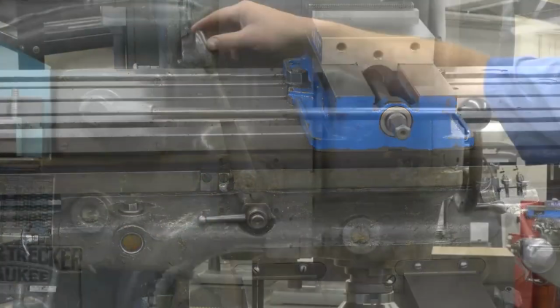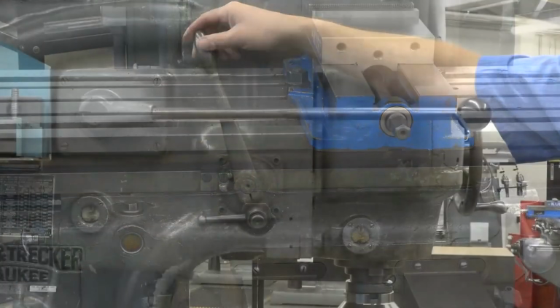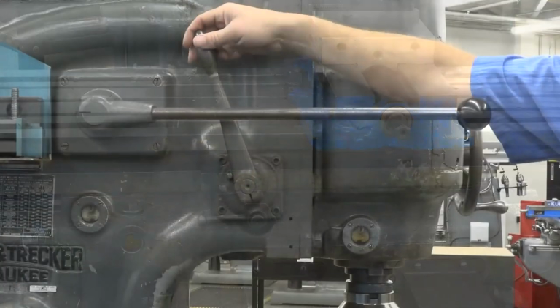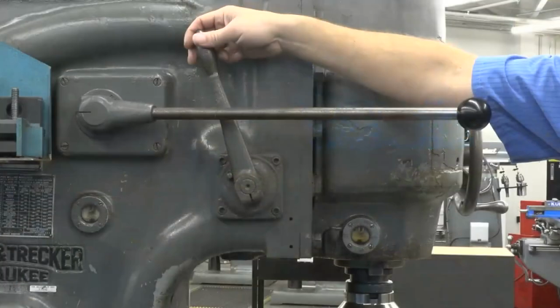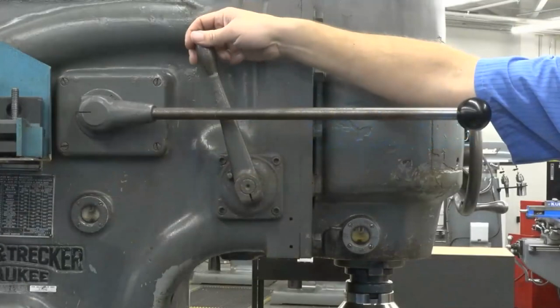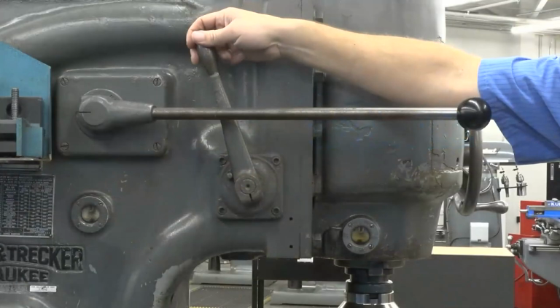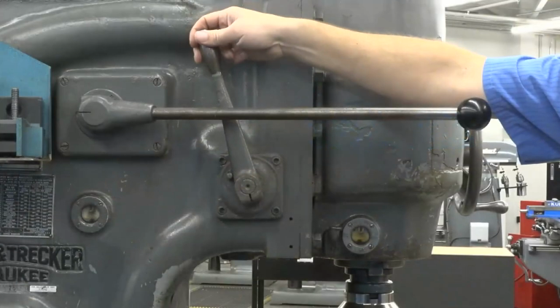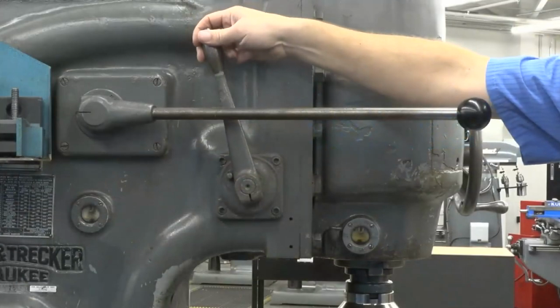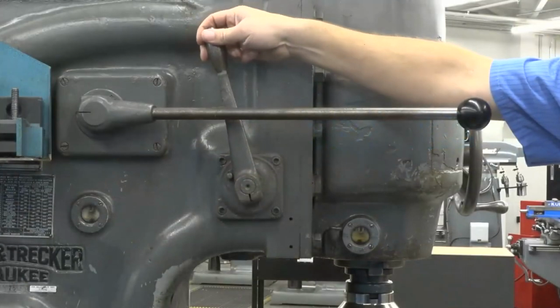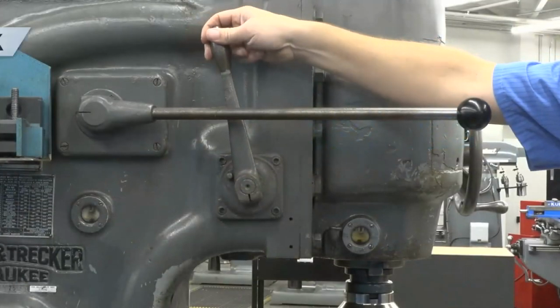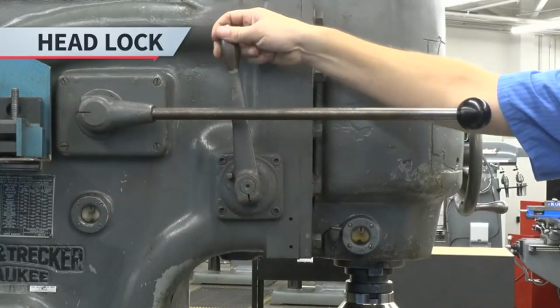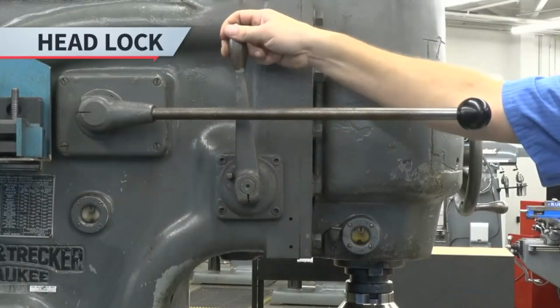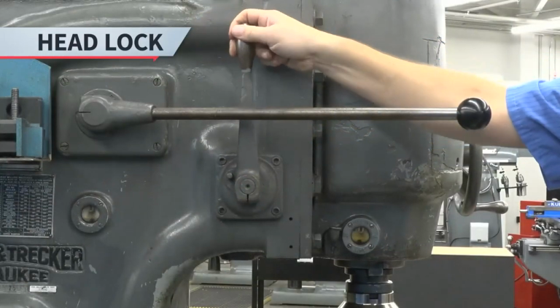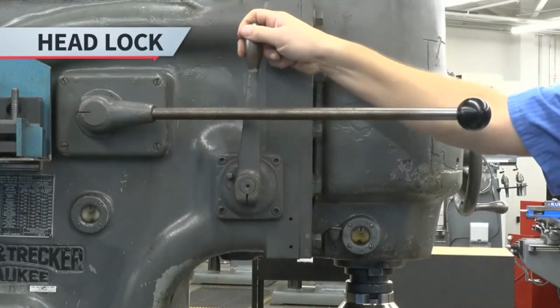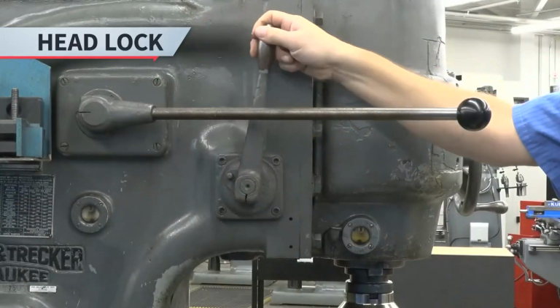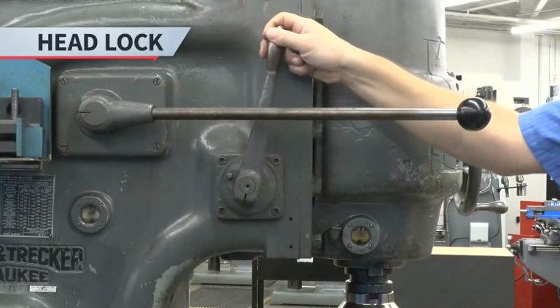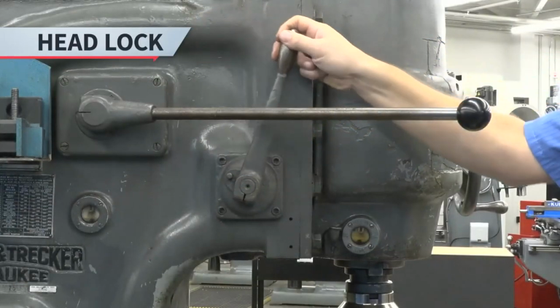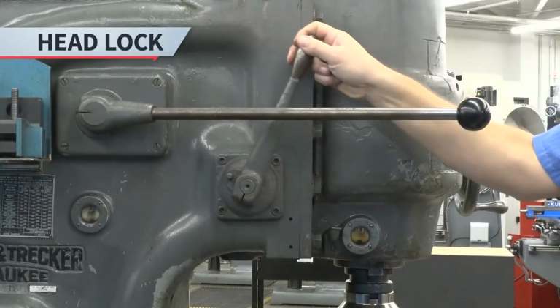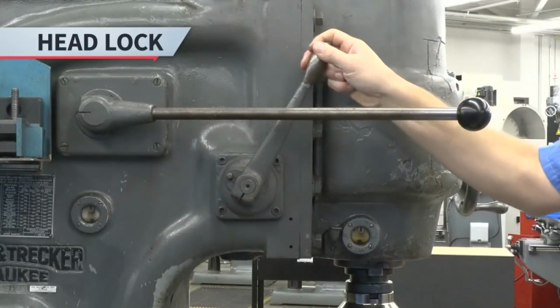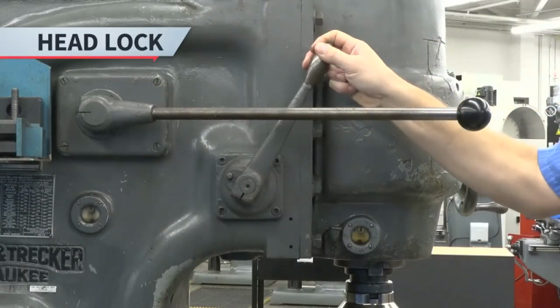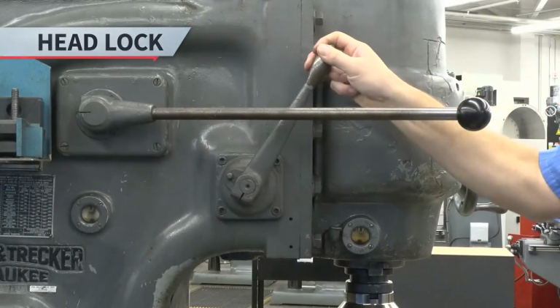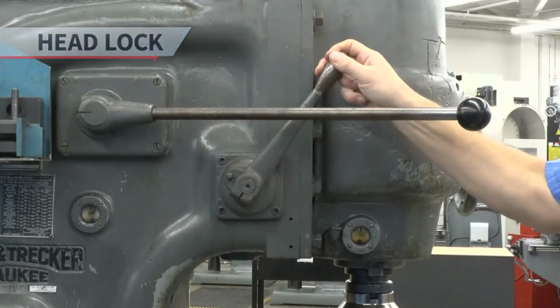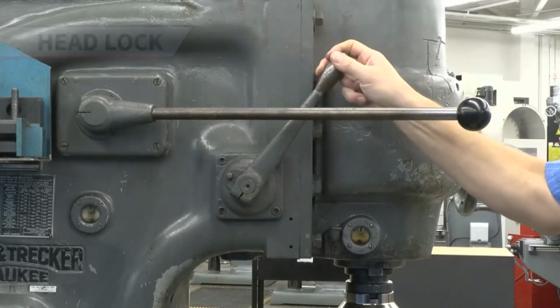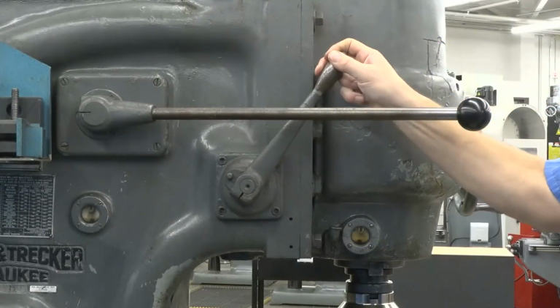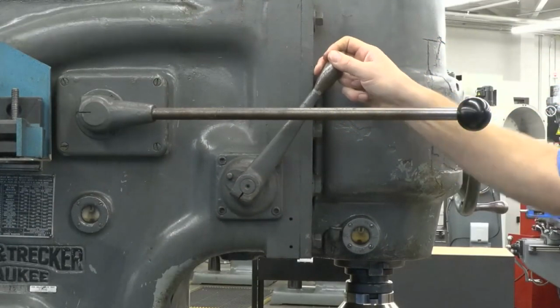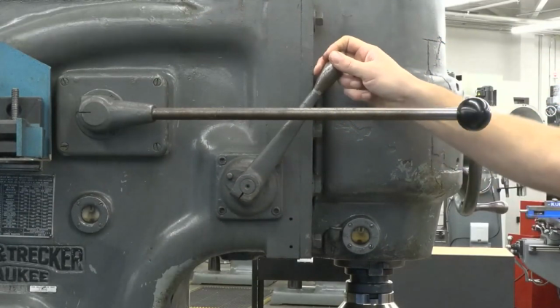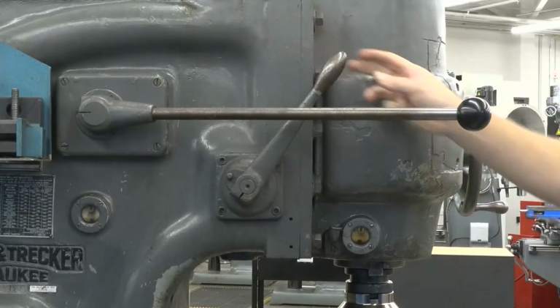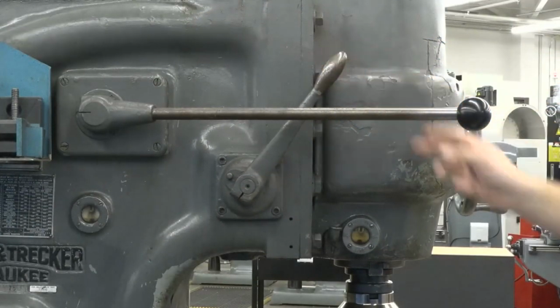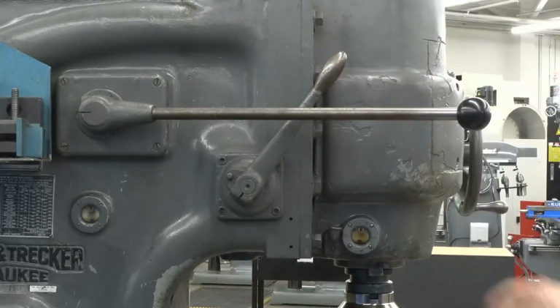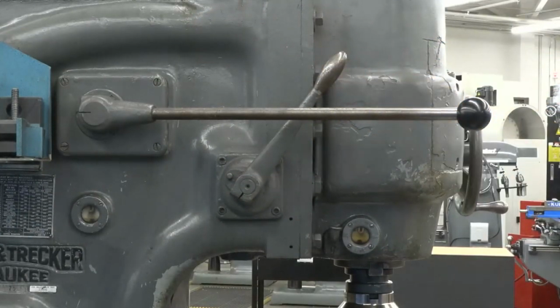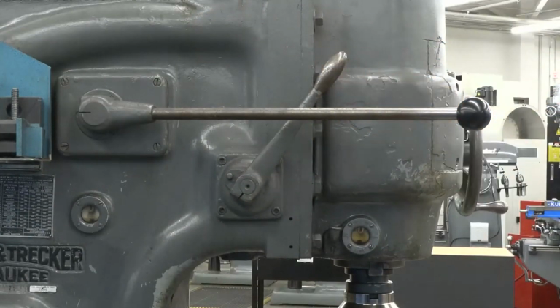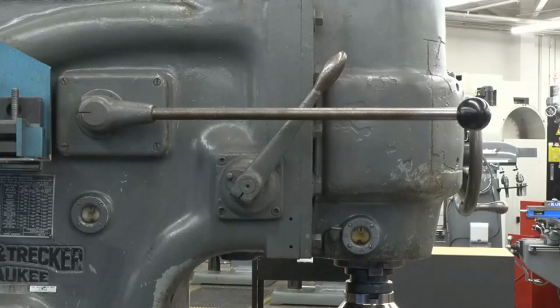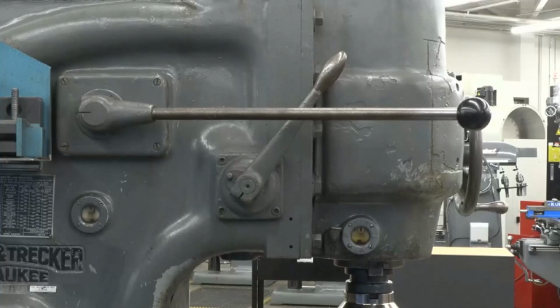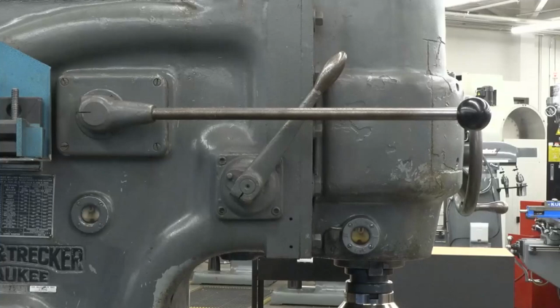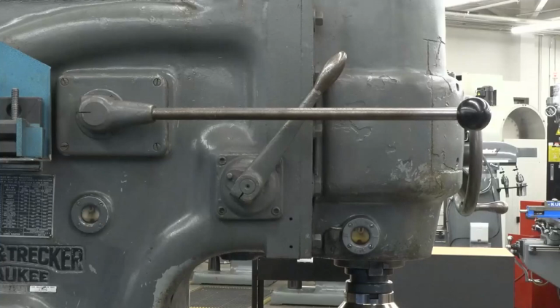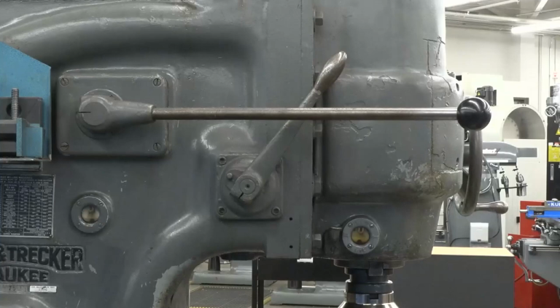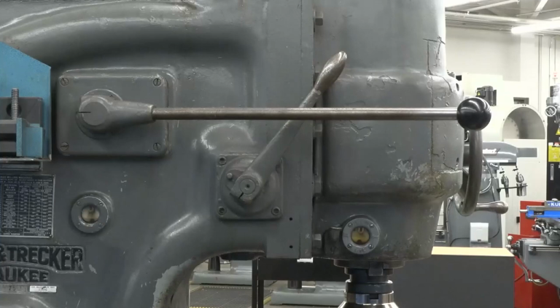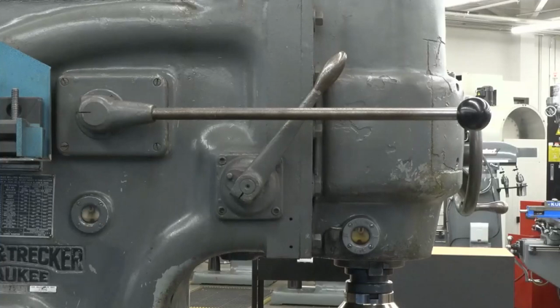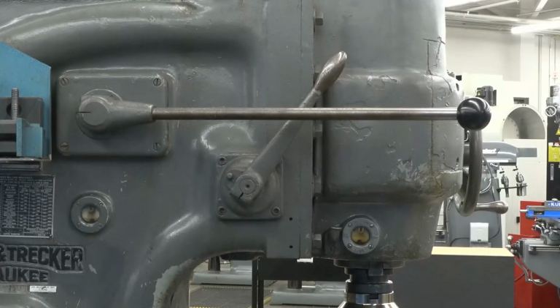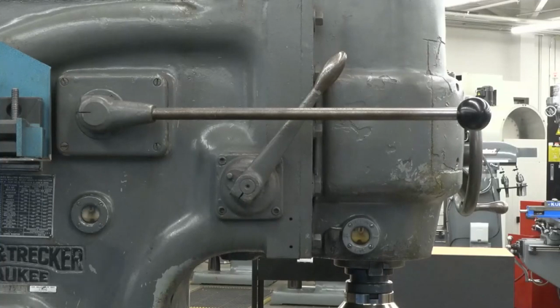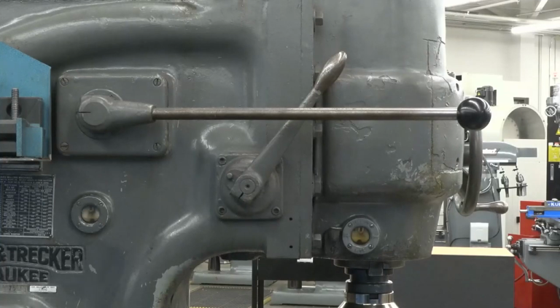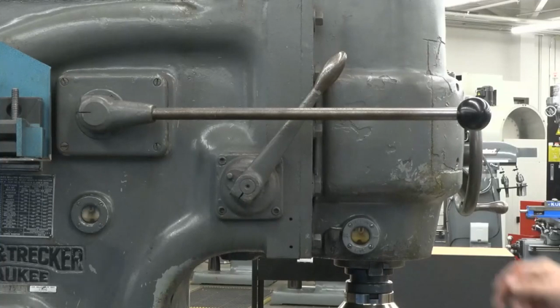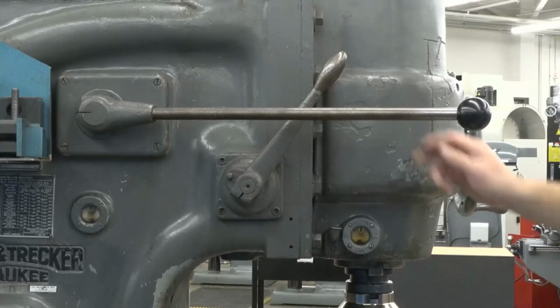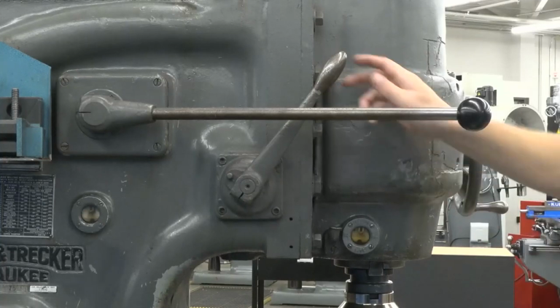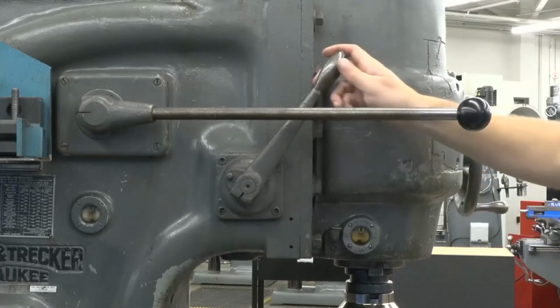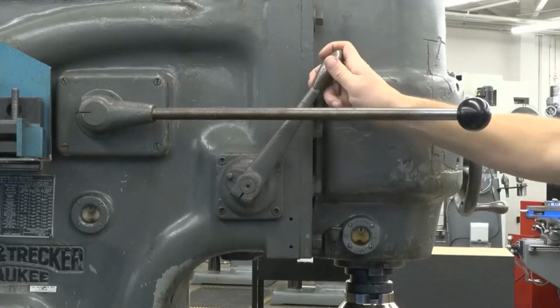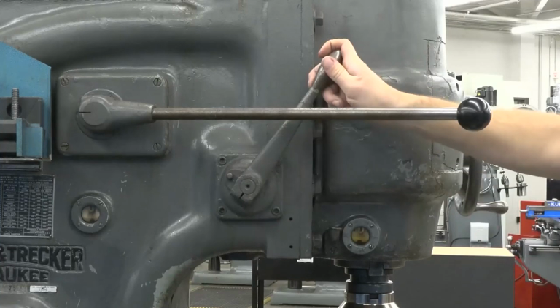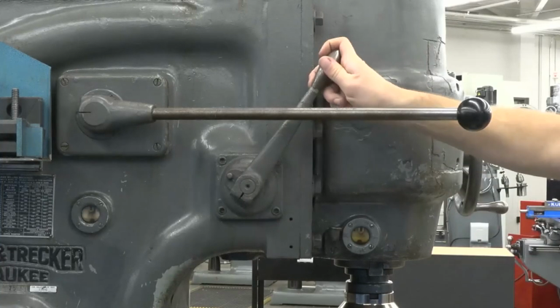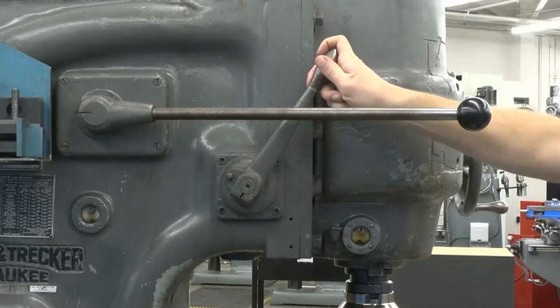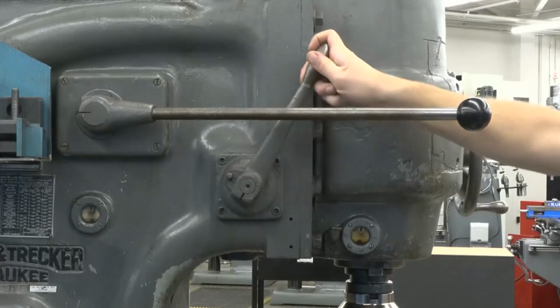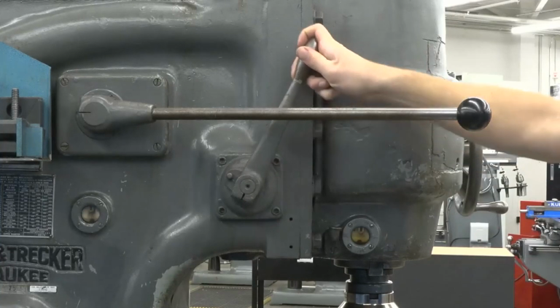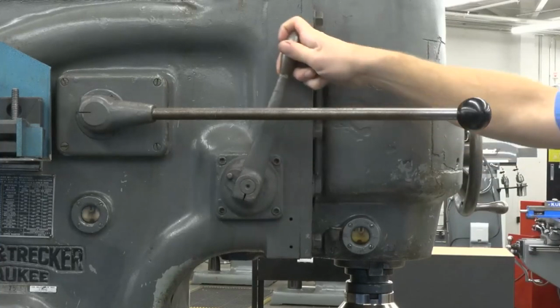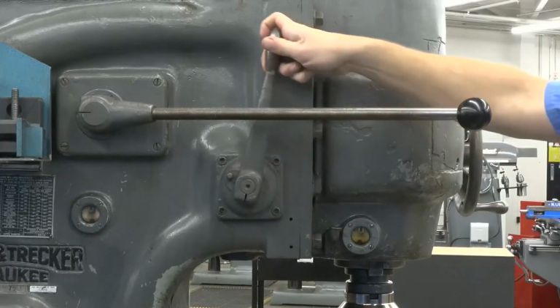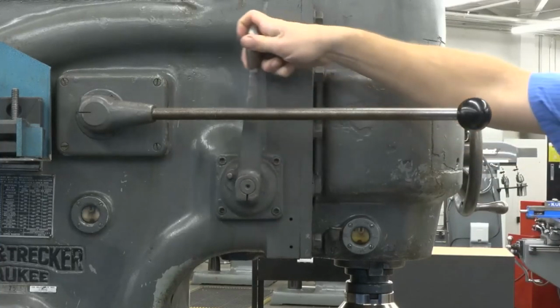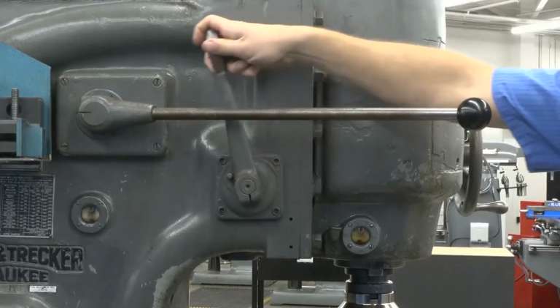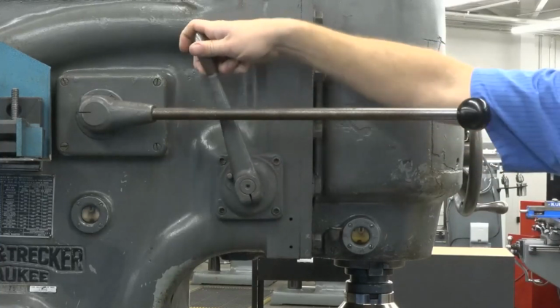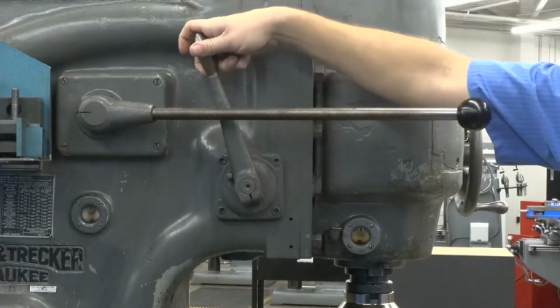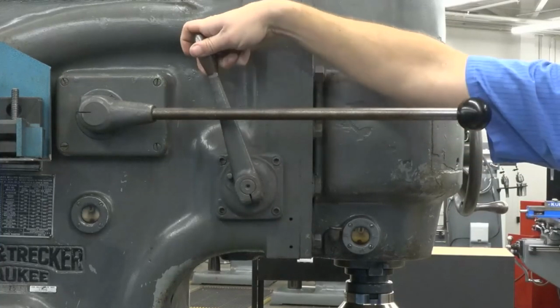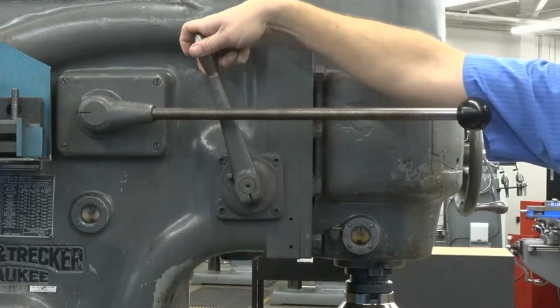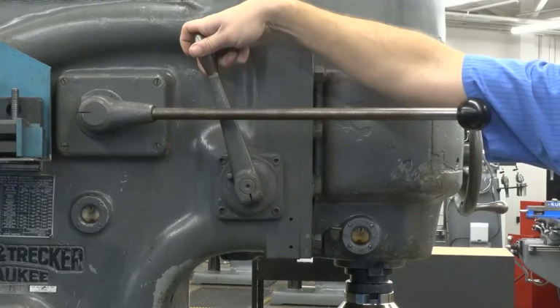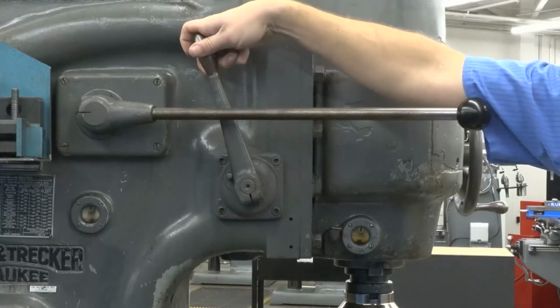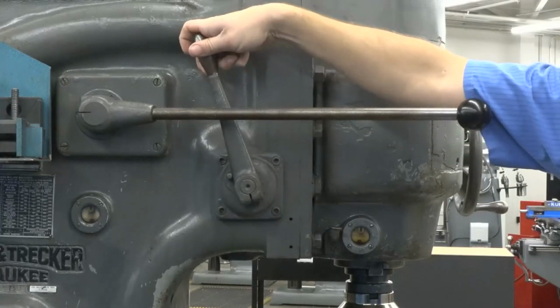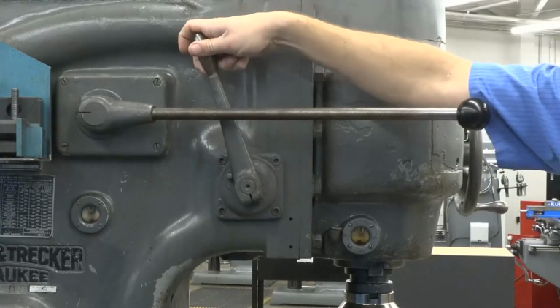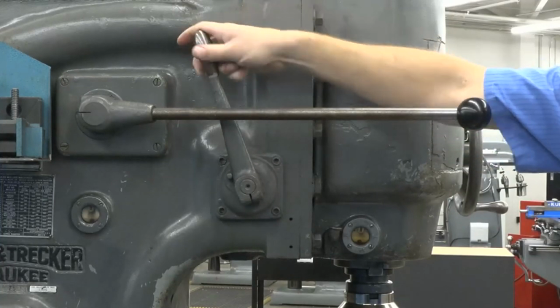Finally, to lock the head lock, move the head lock lever down. To unlock it, move the head lock lever up.